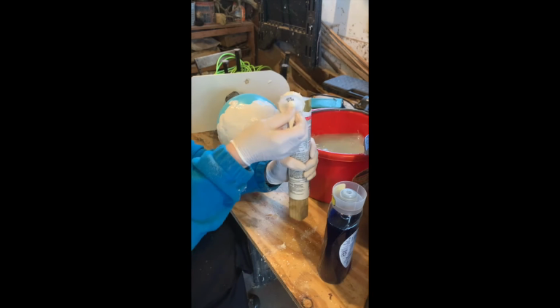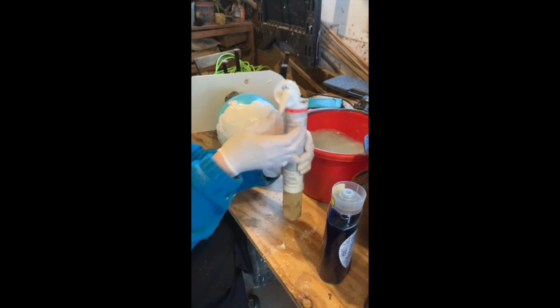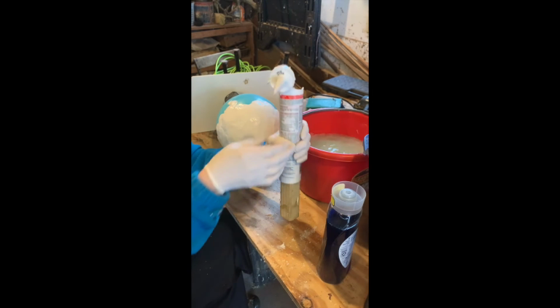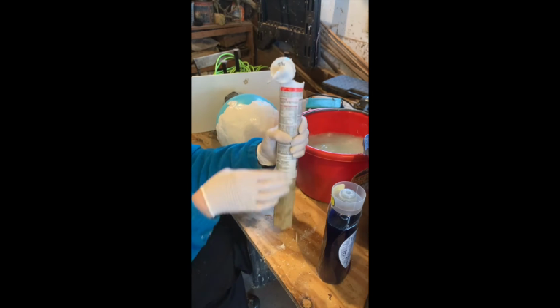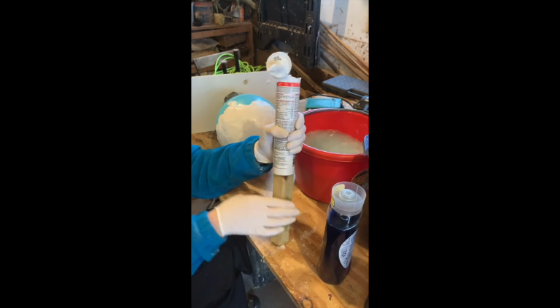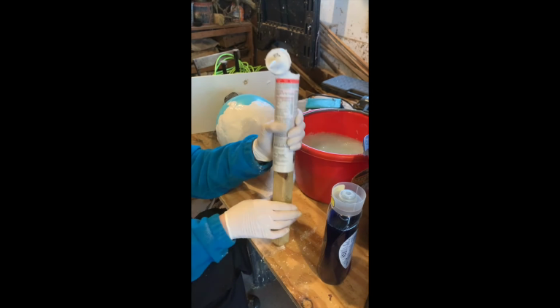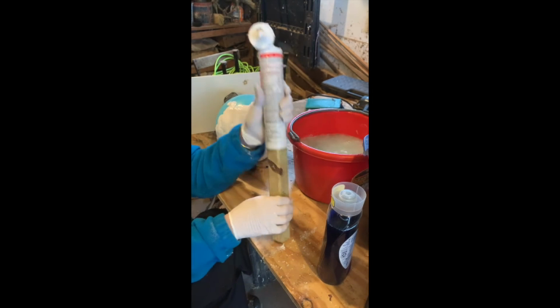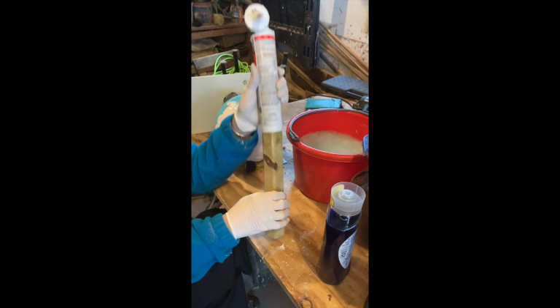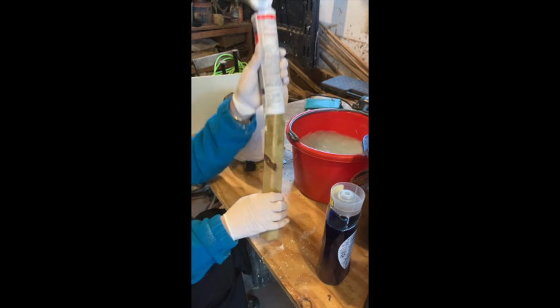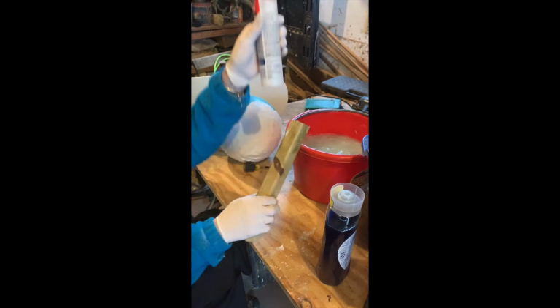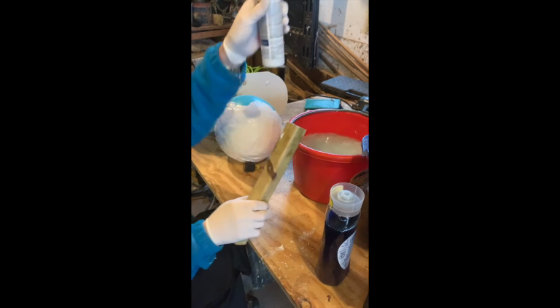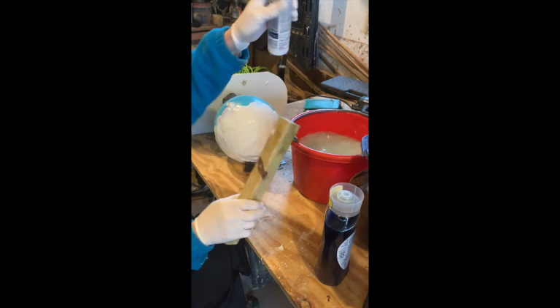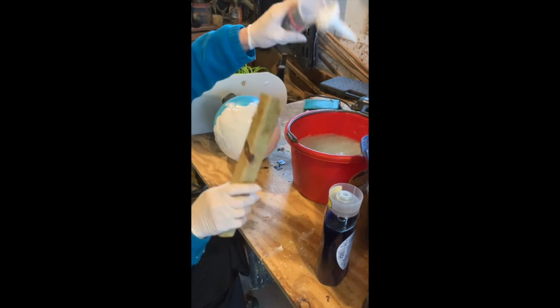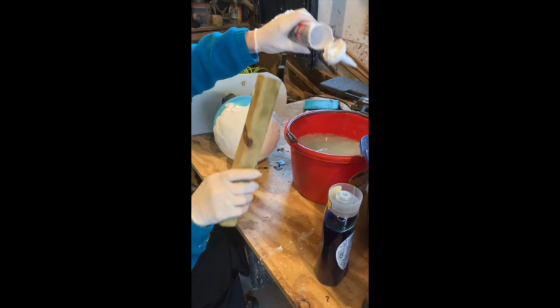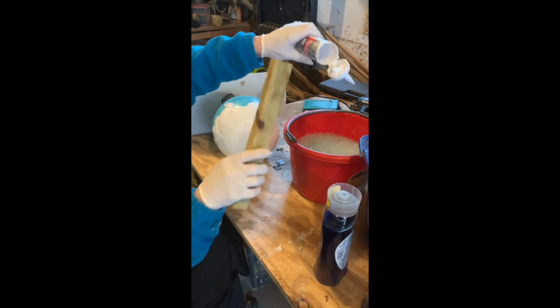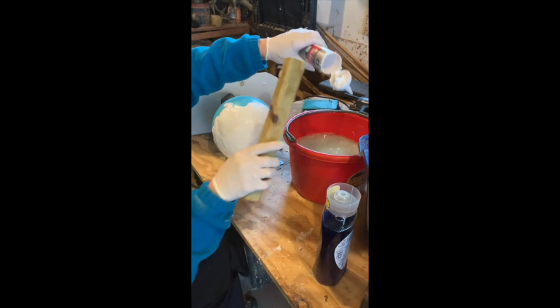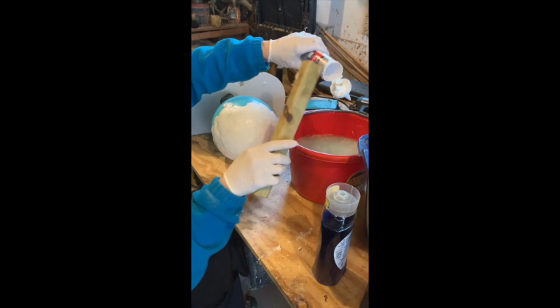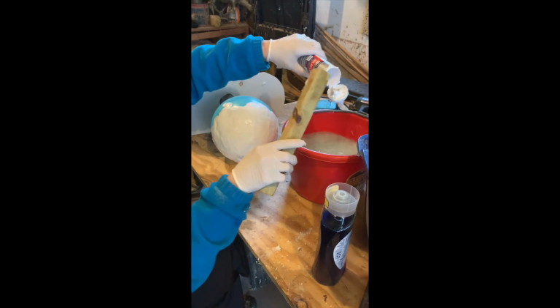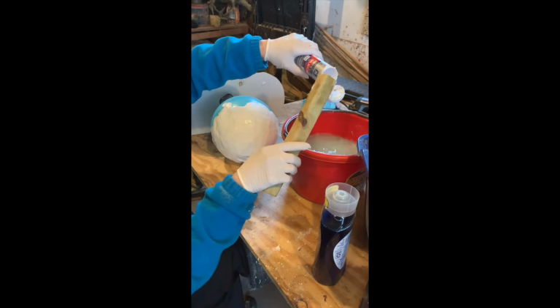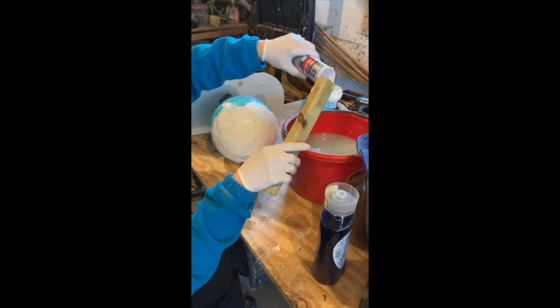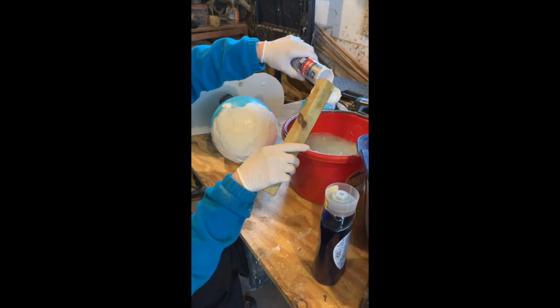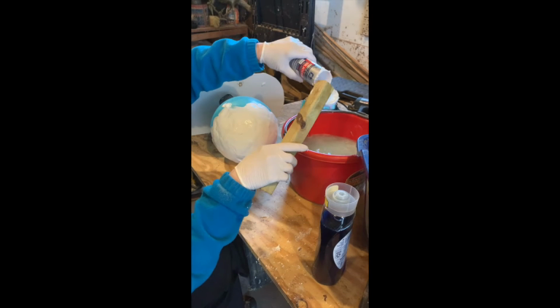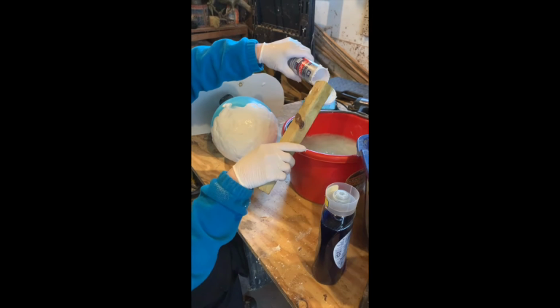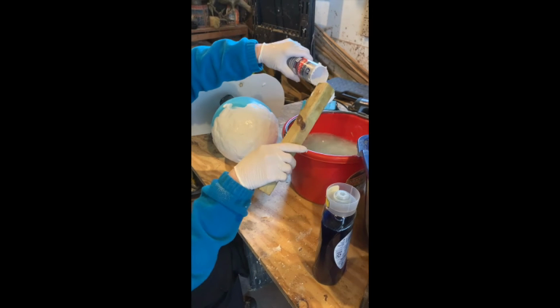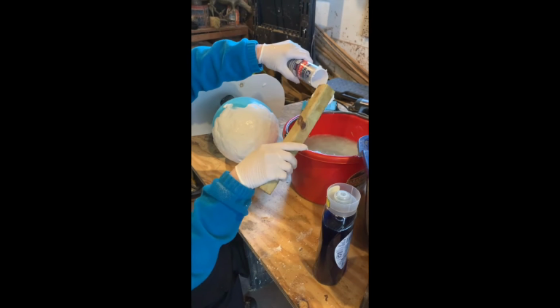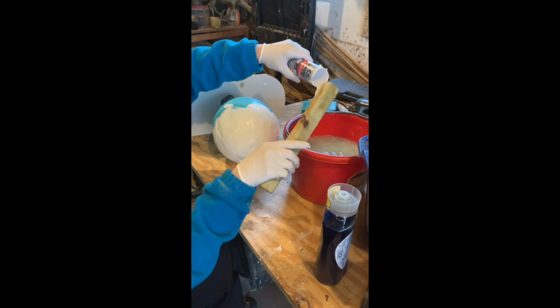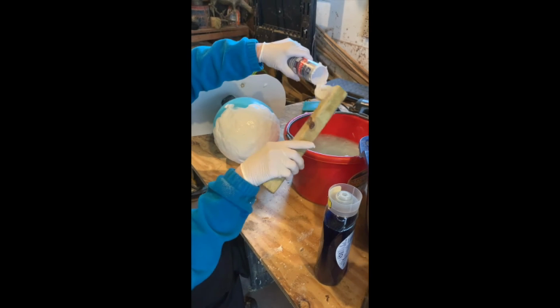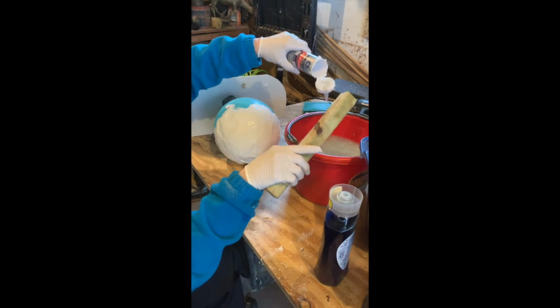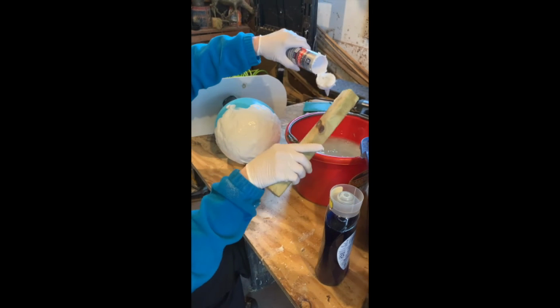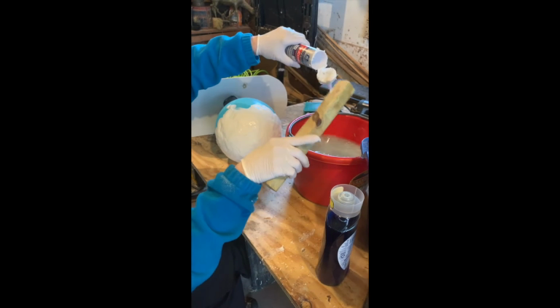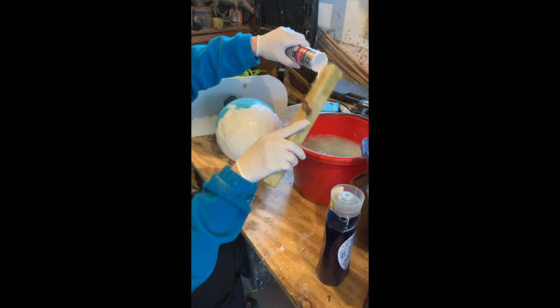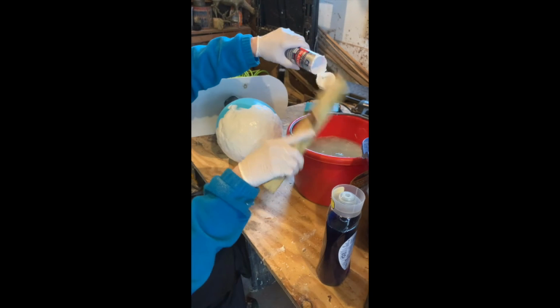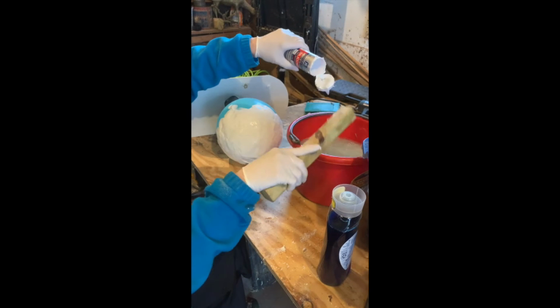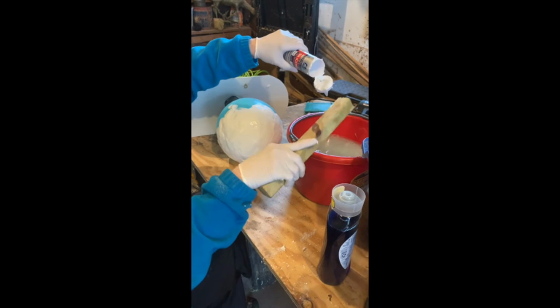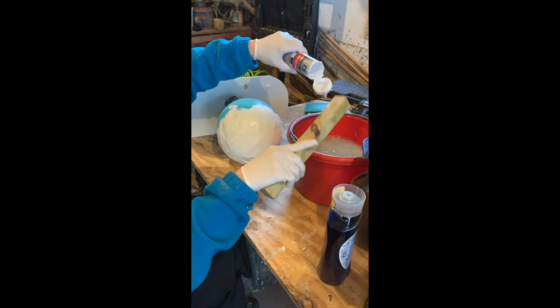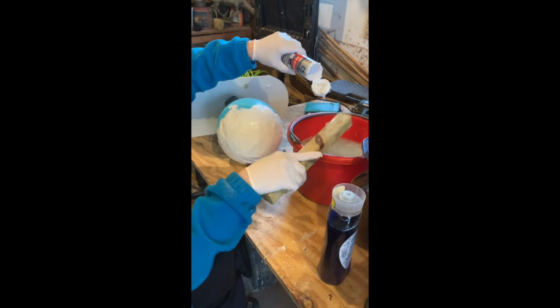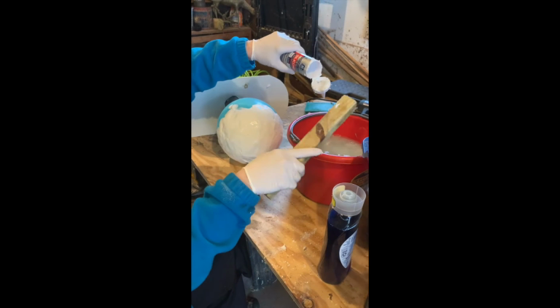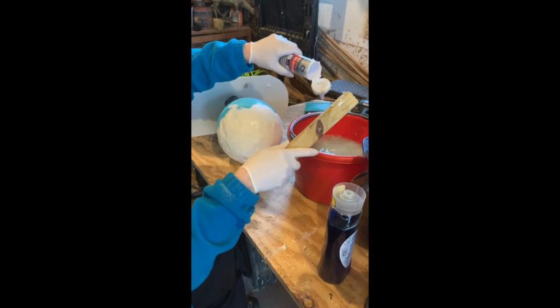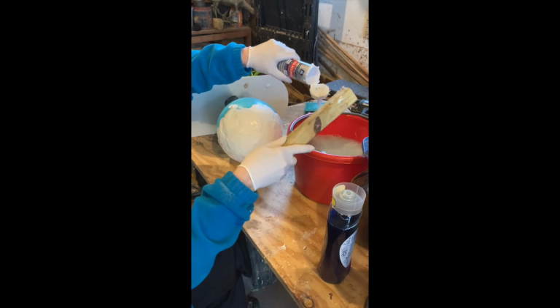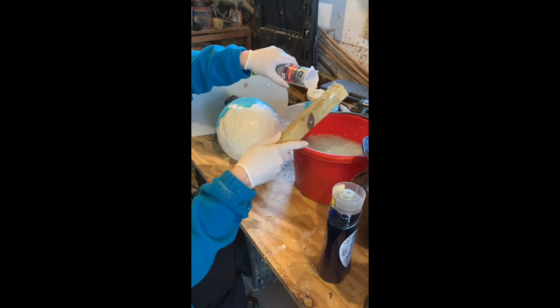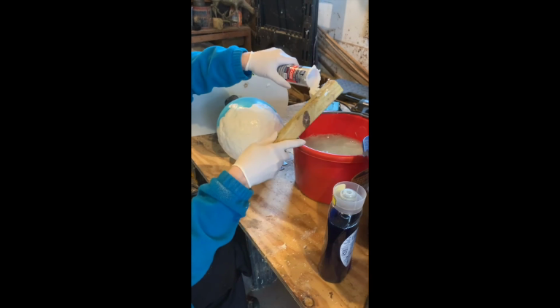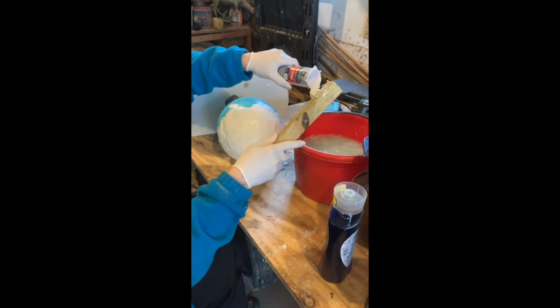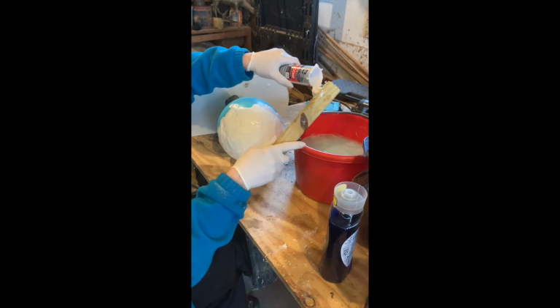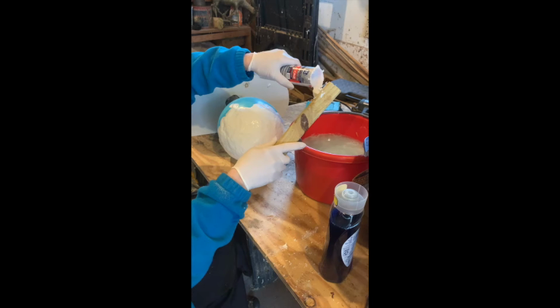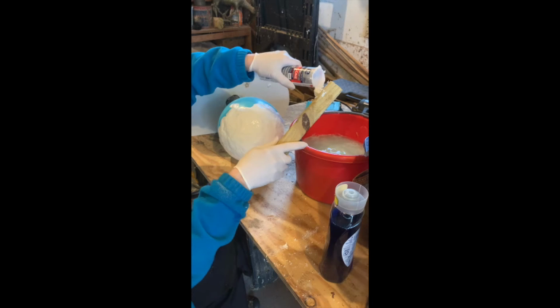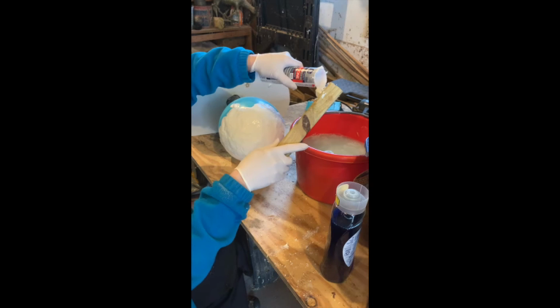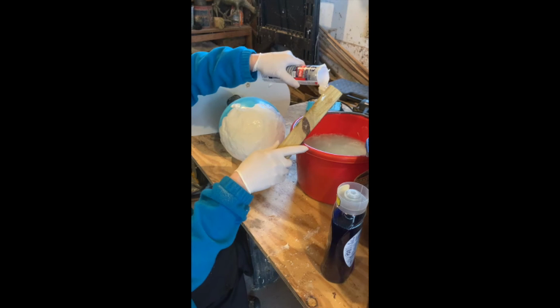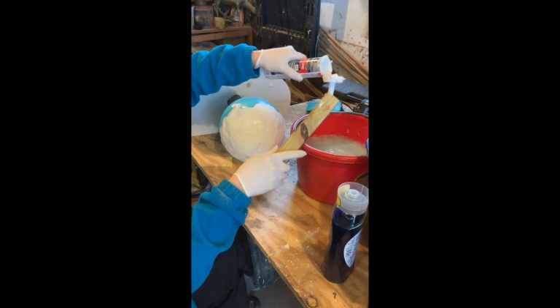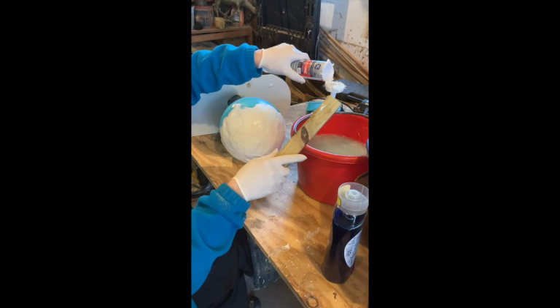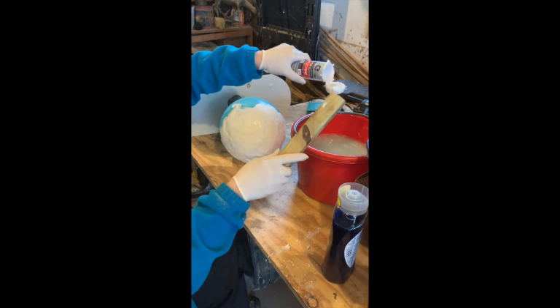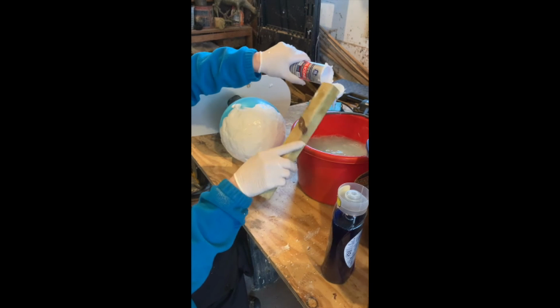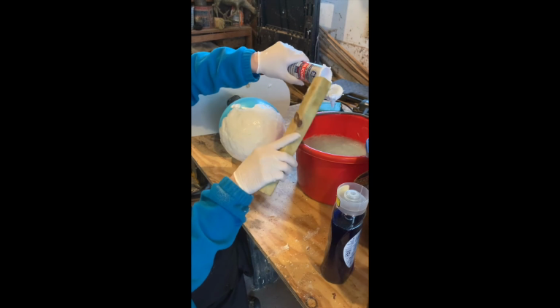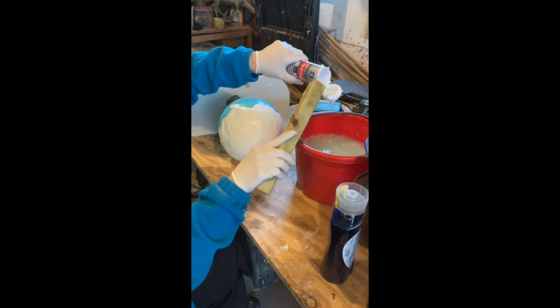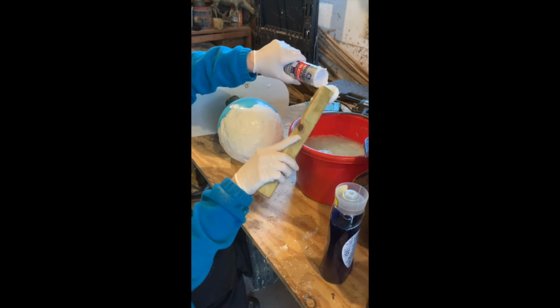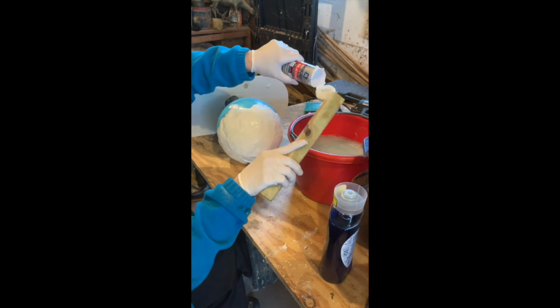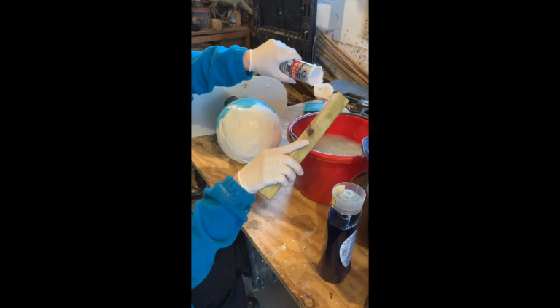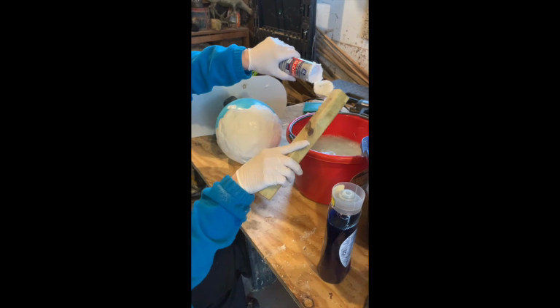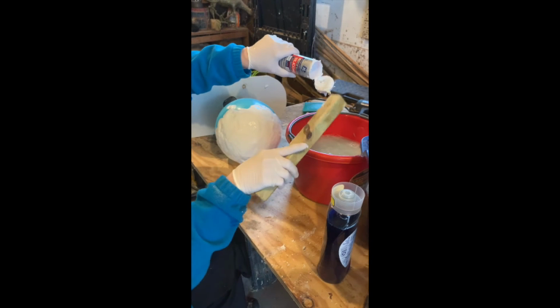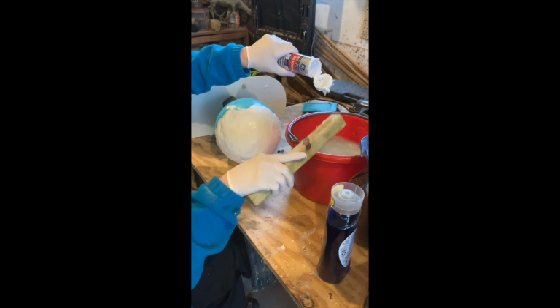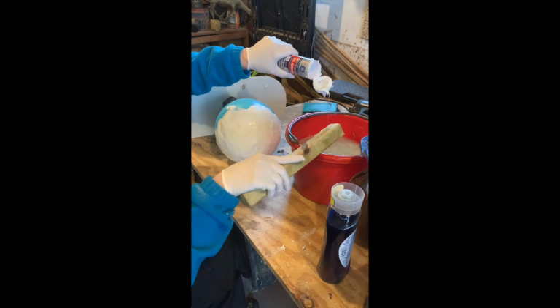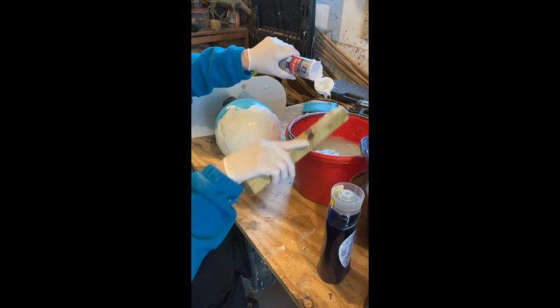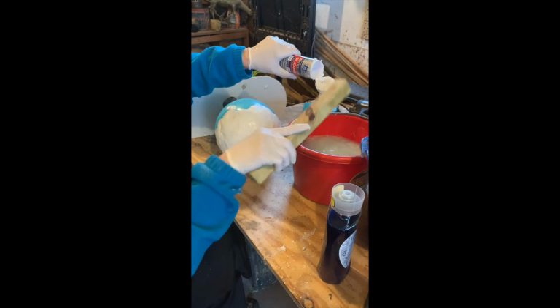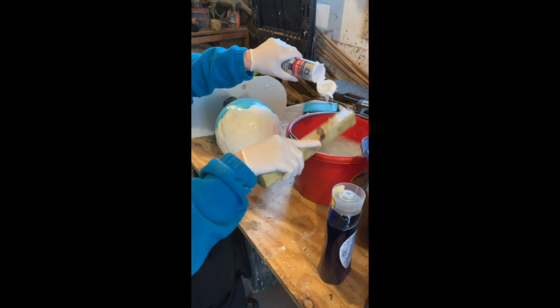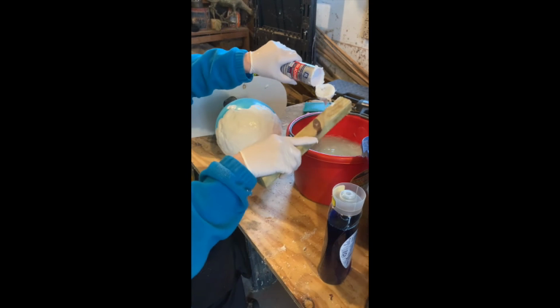I'm mixing the water with Dawn dishwashing detergent, just like I did in the last video.